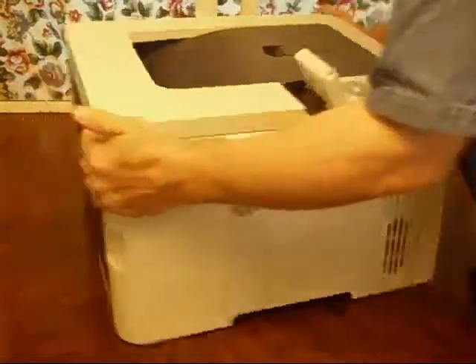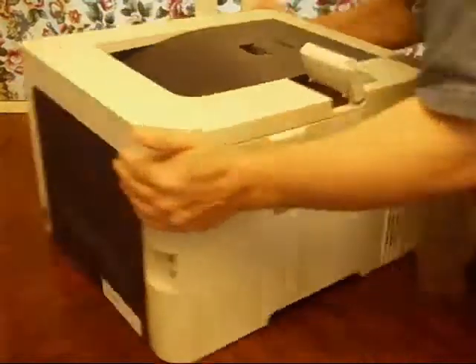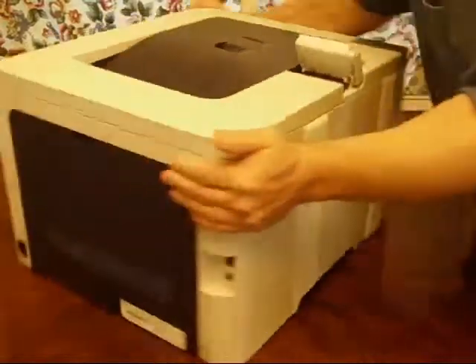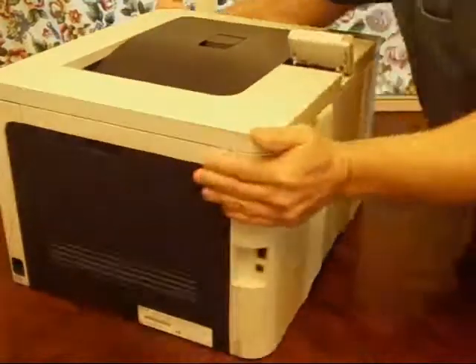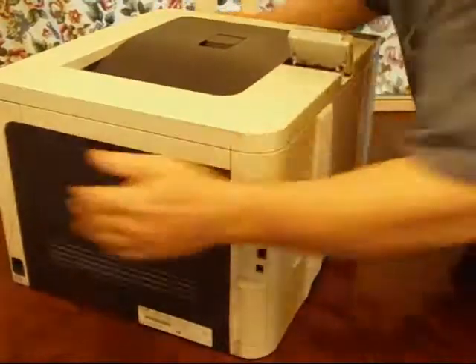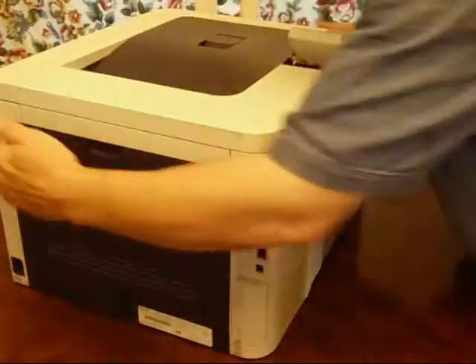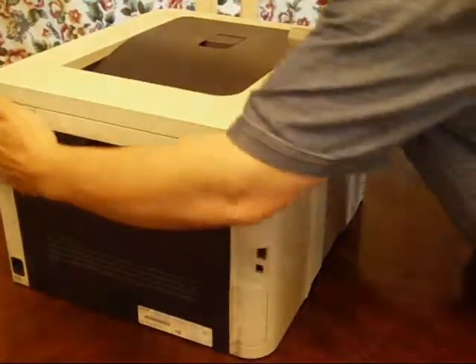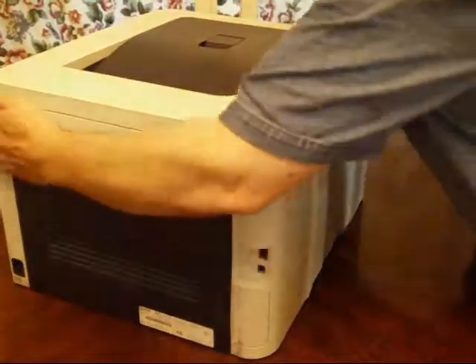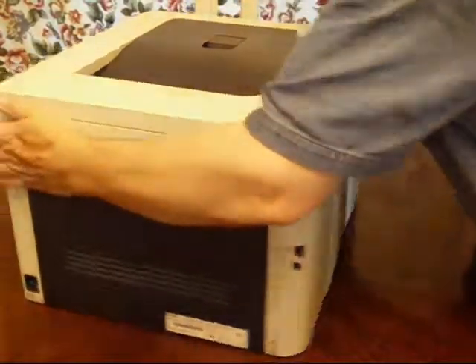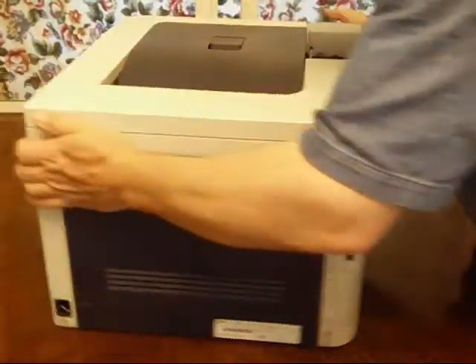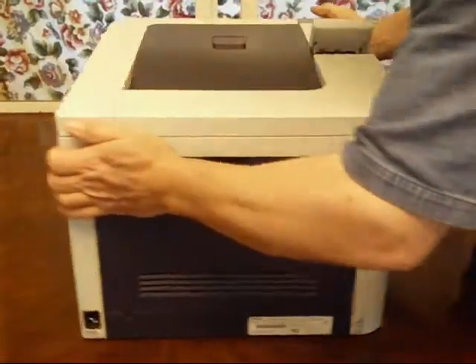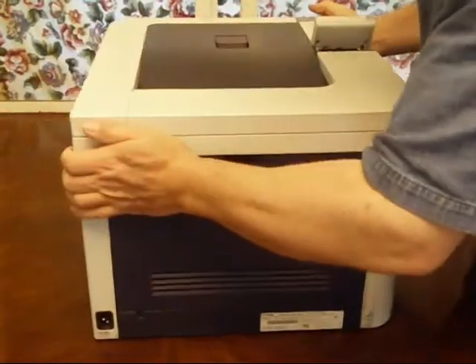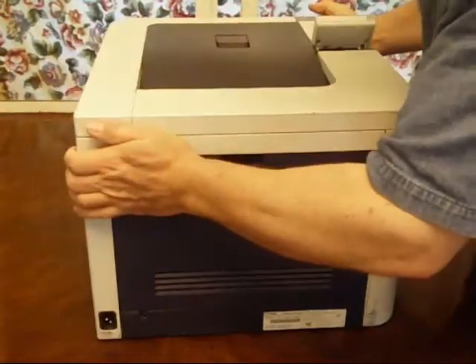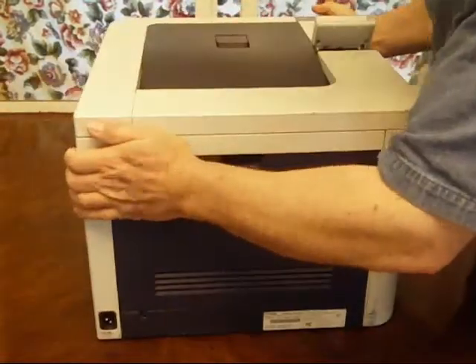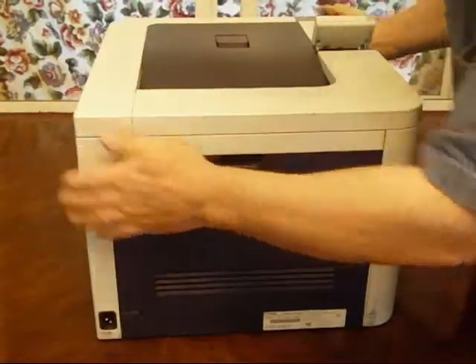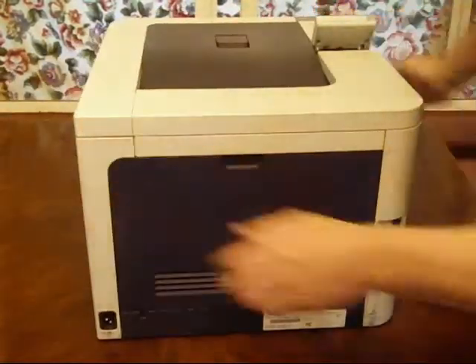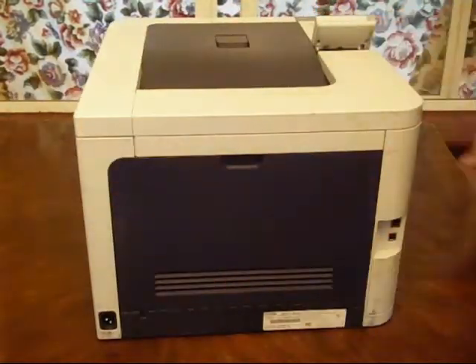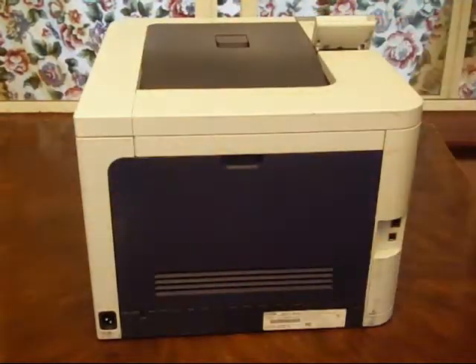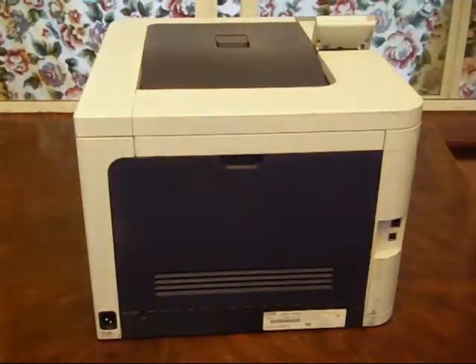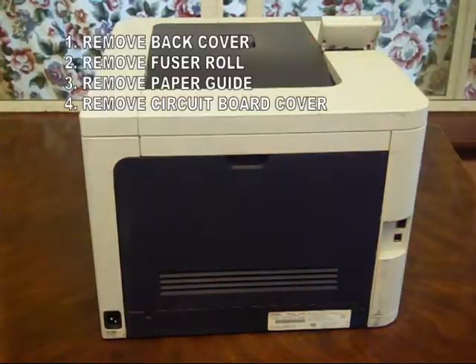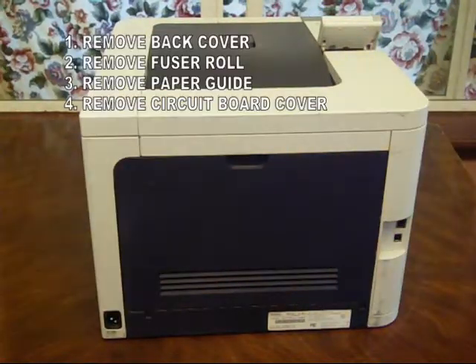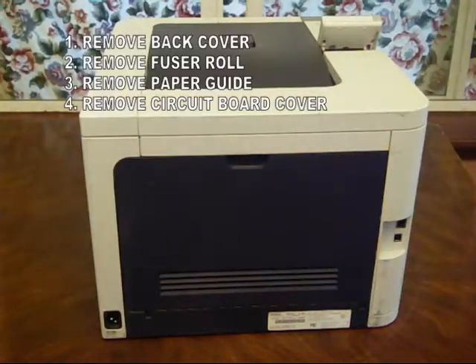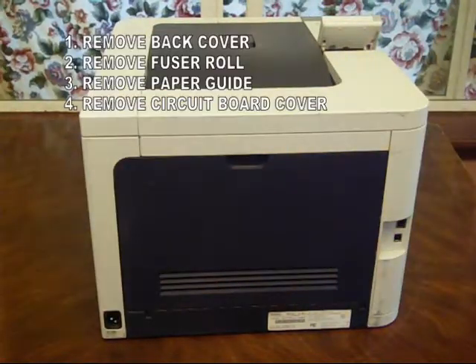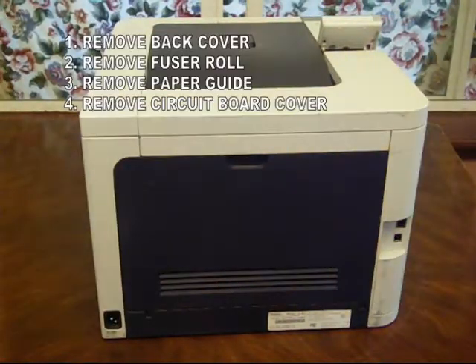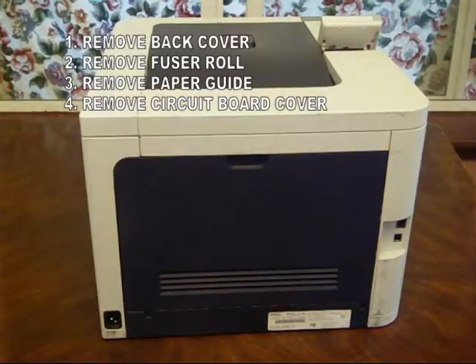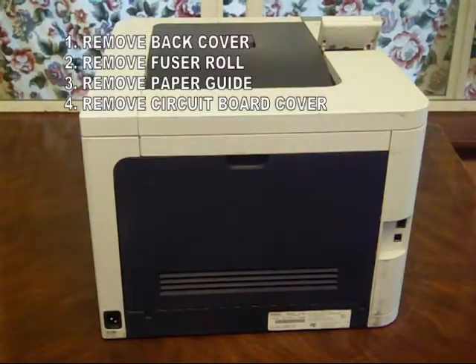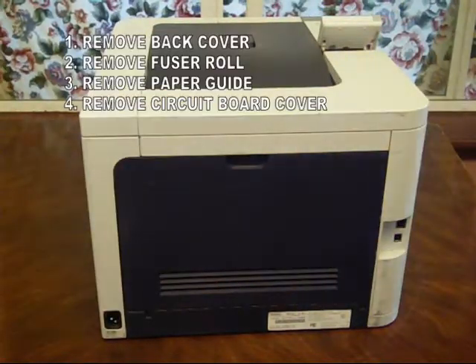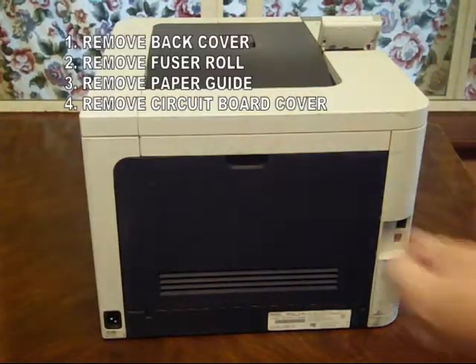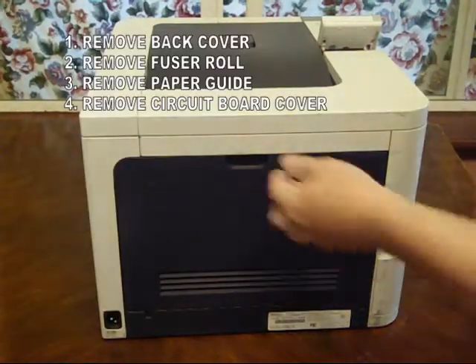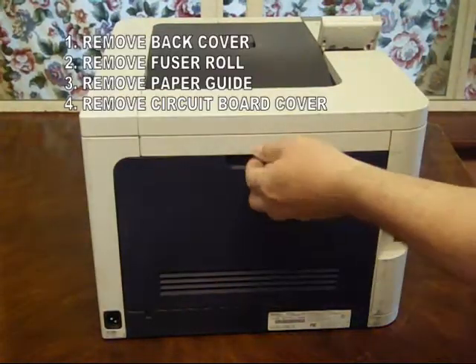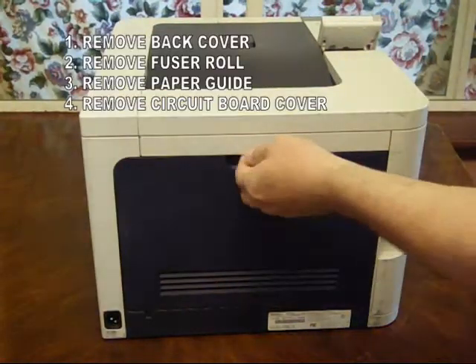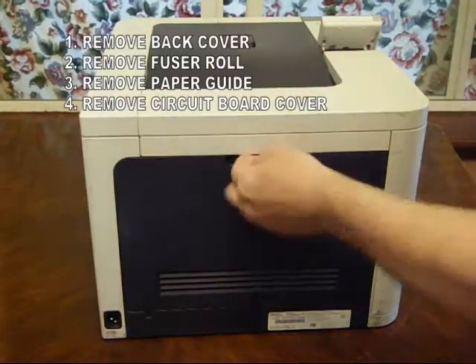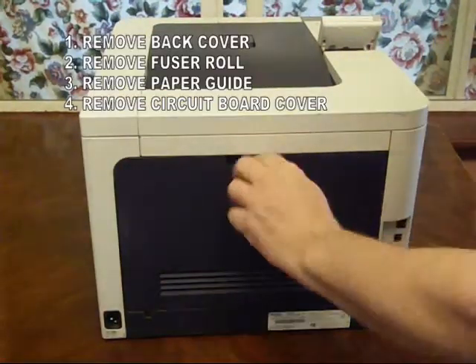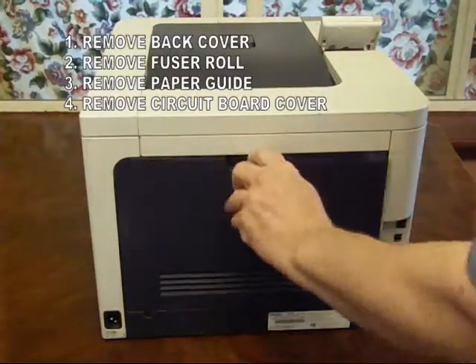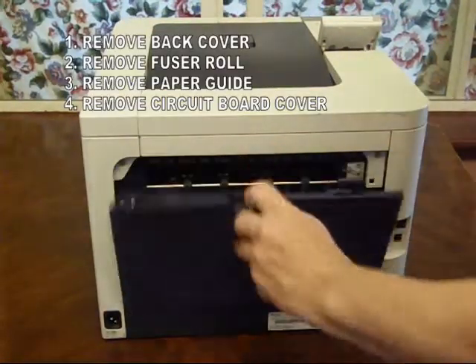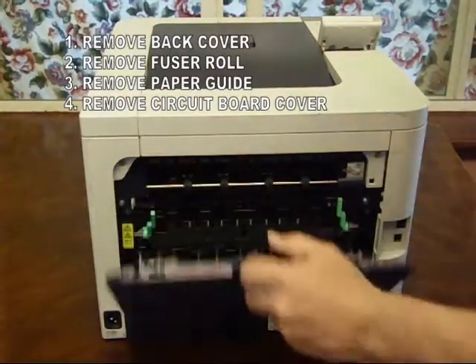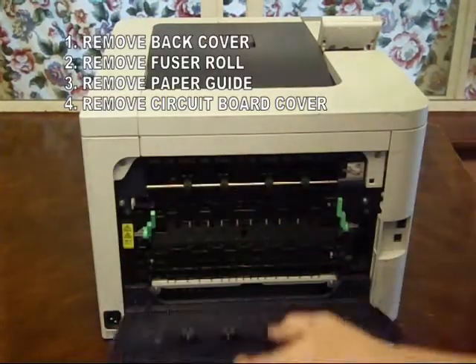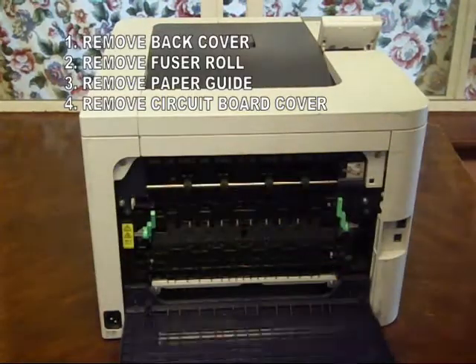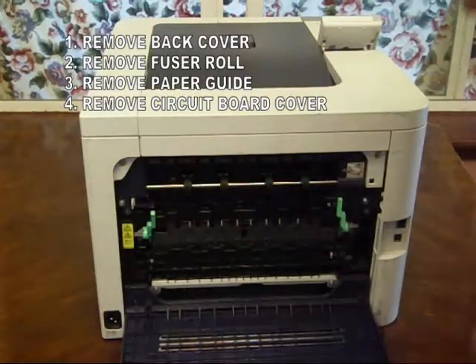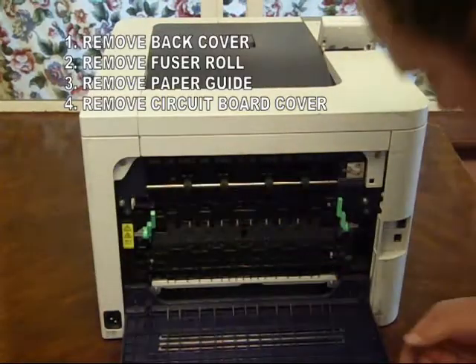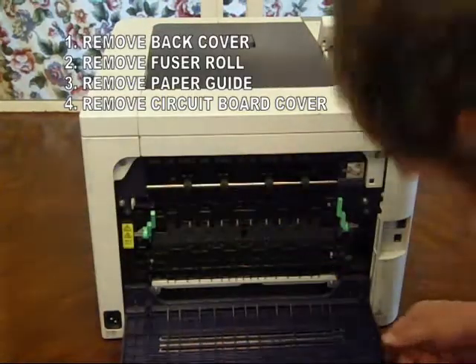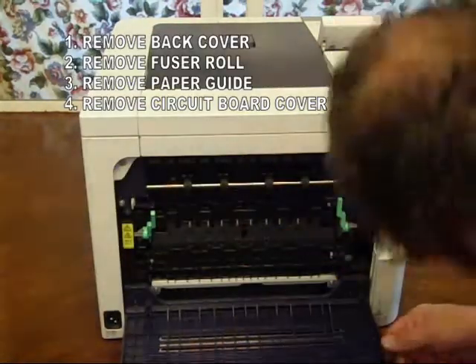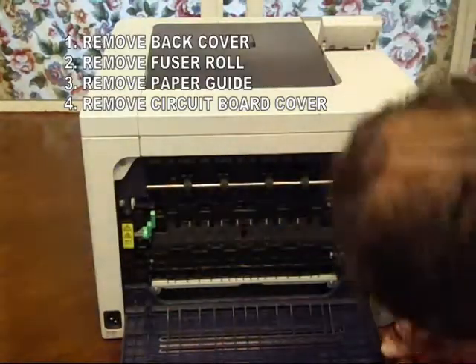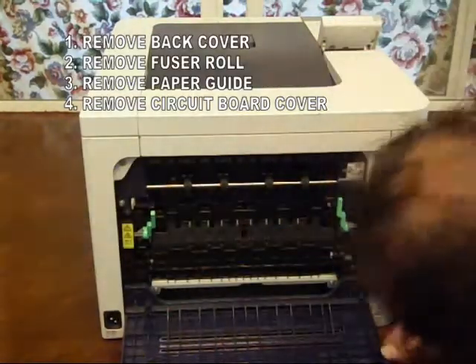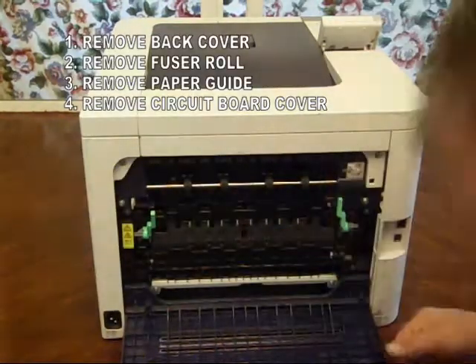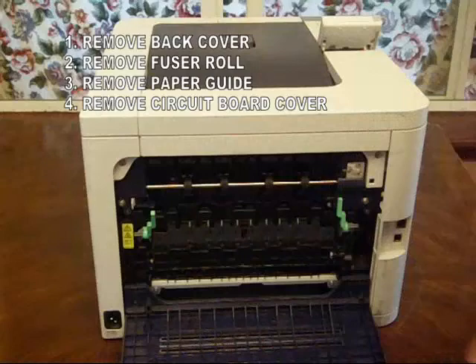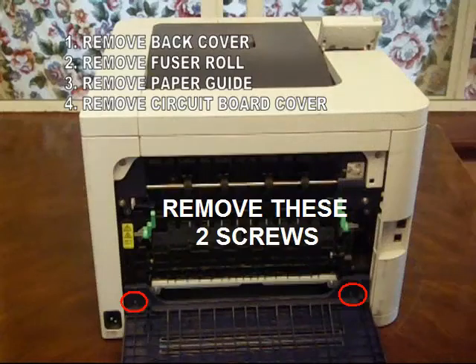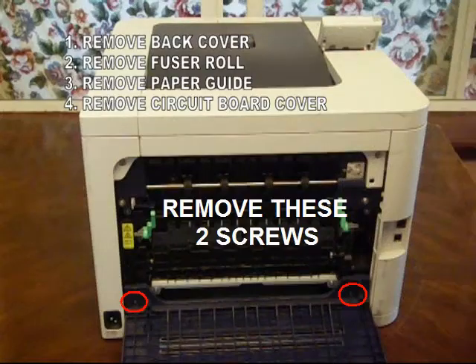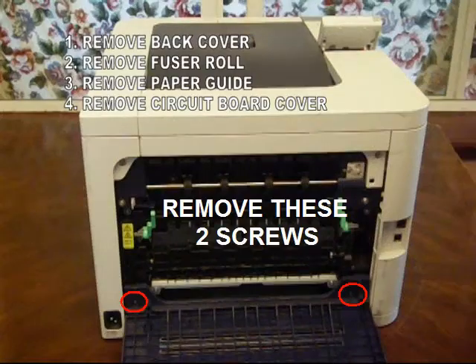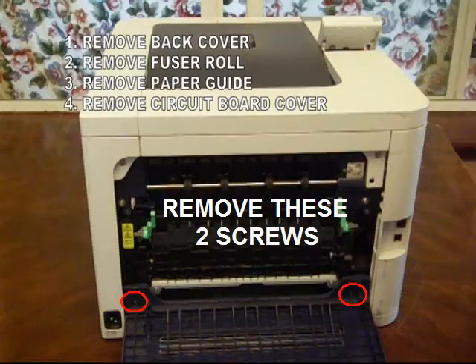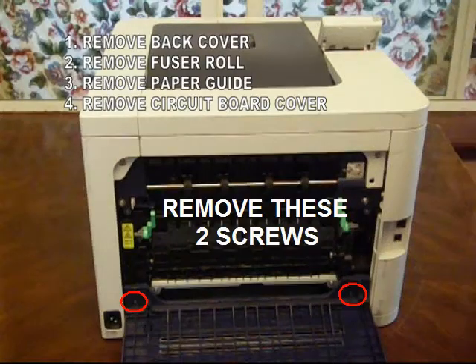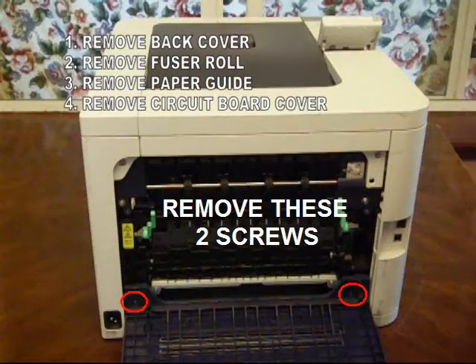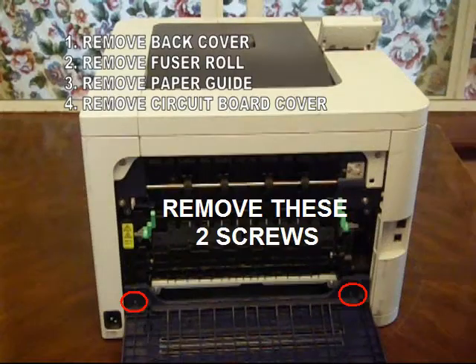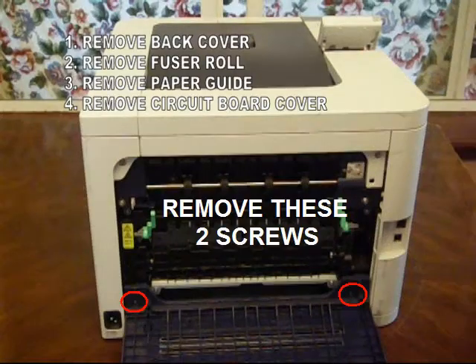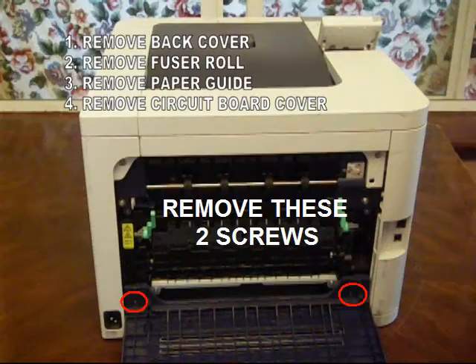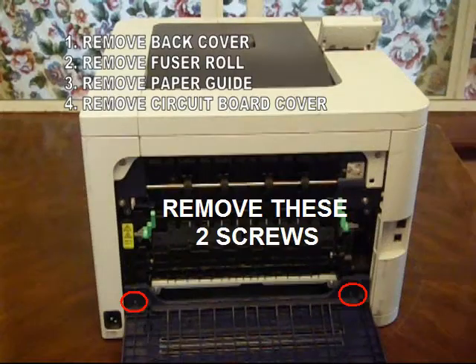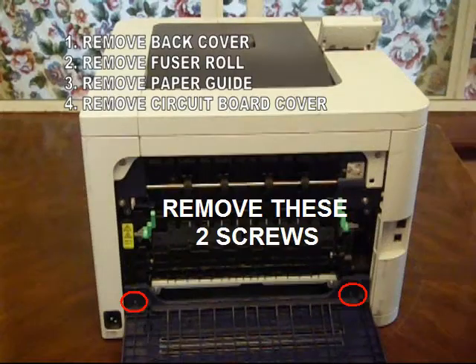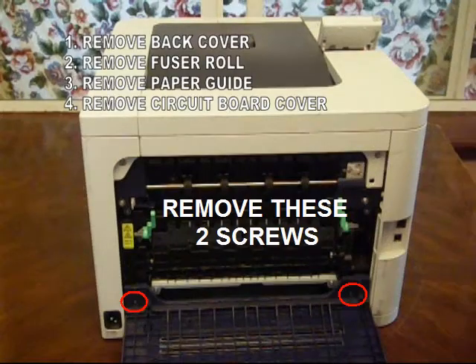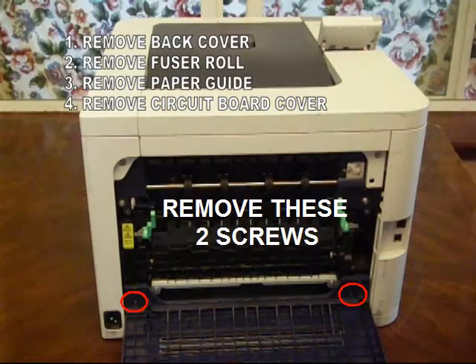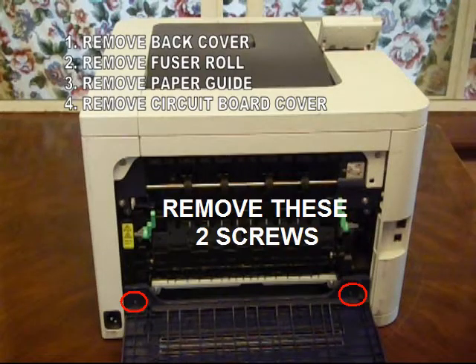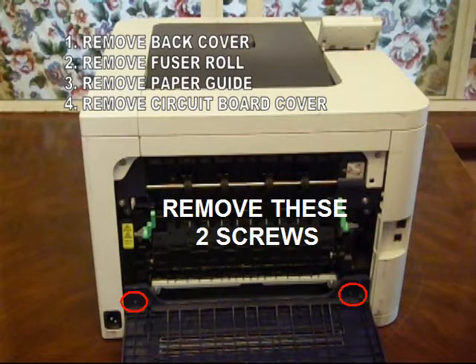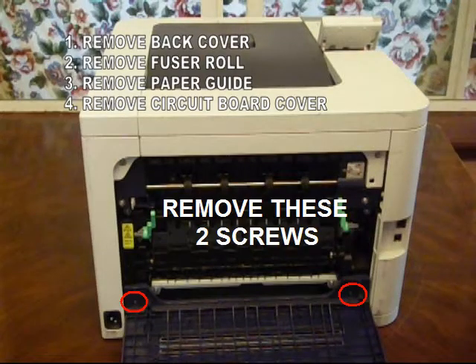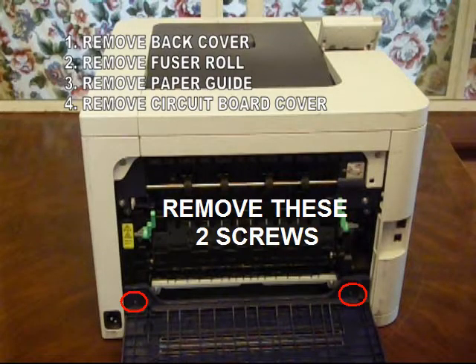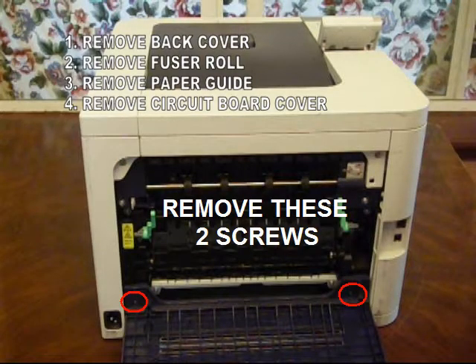From the back, remove the back cover. There are two screws on the bottom — remove them.